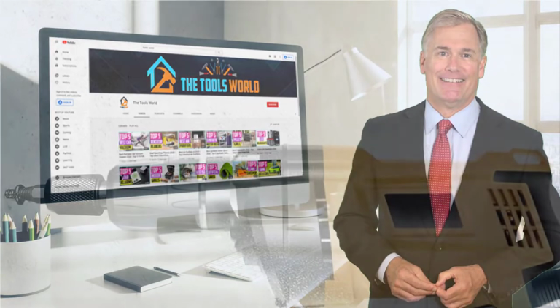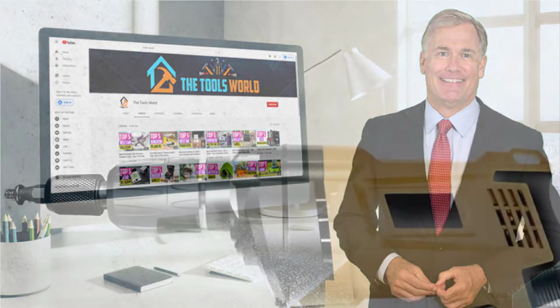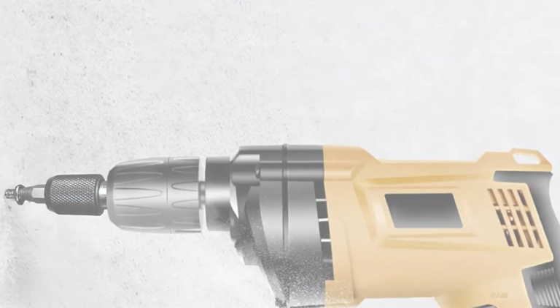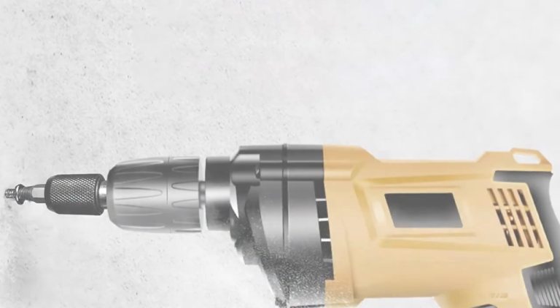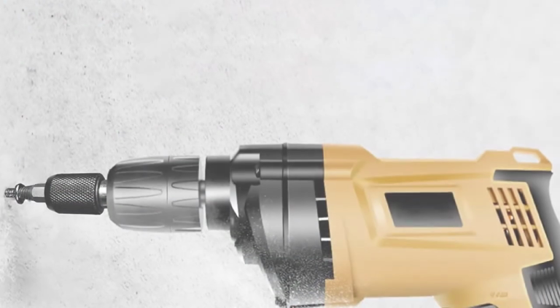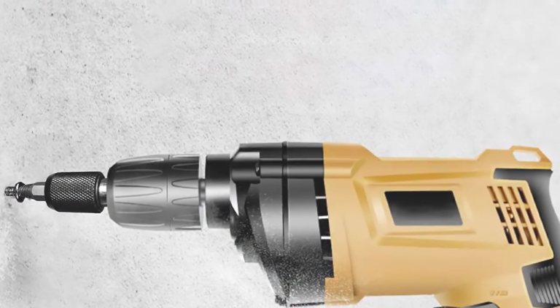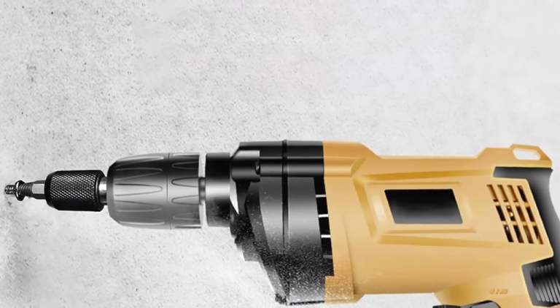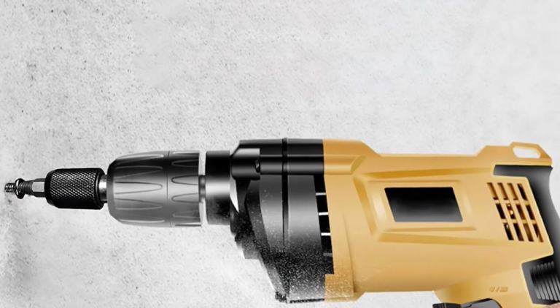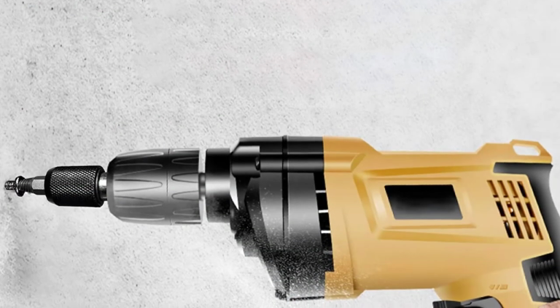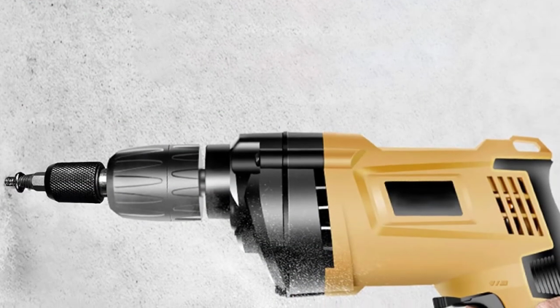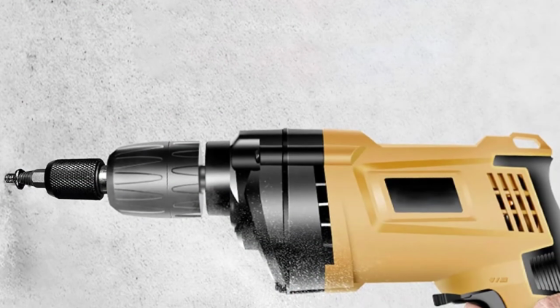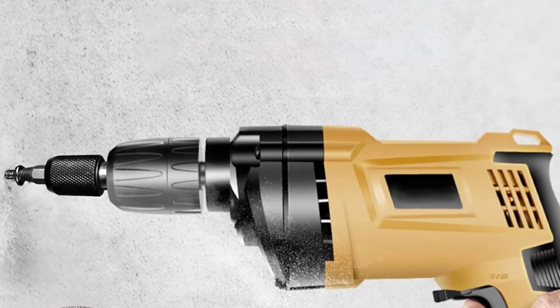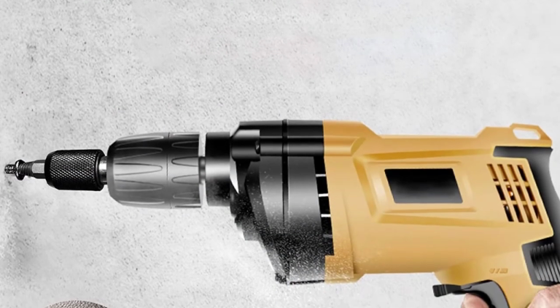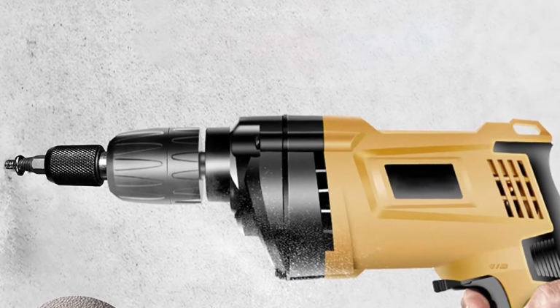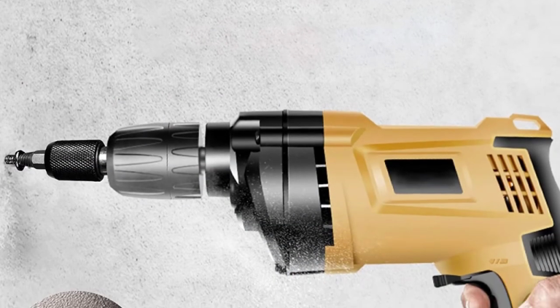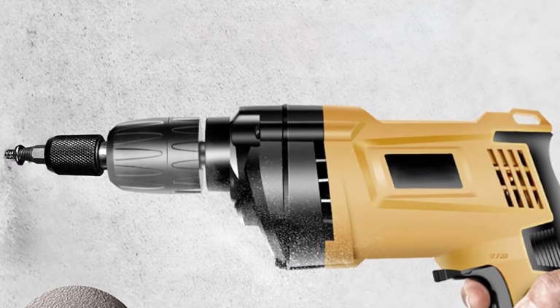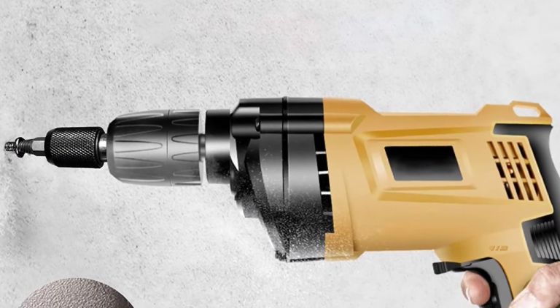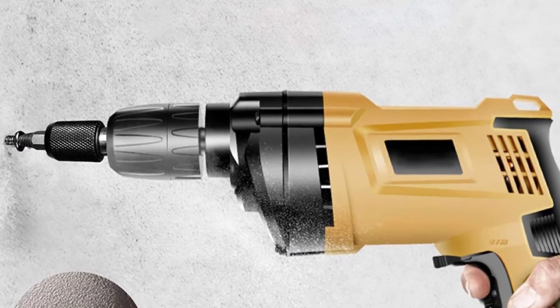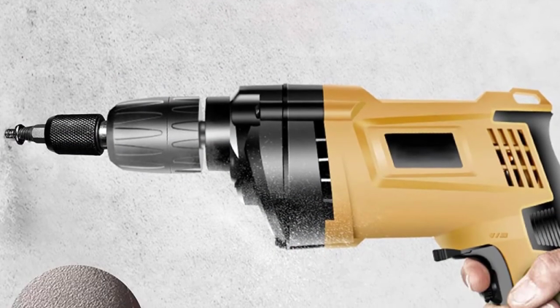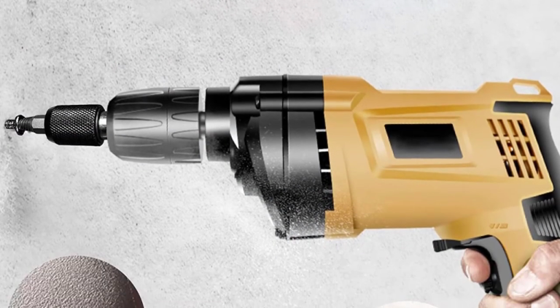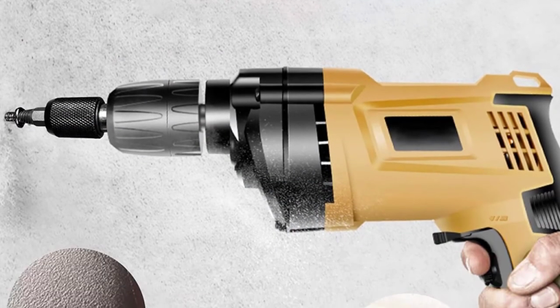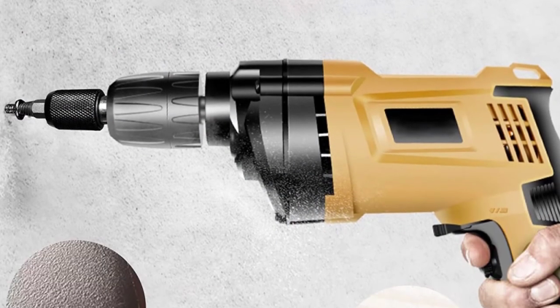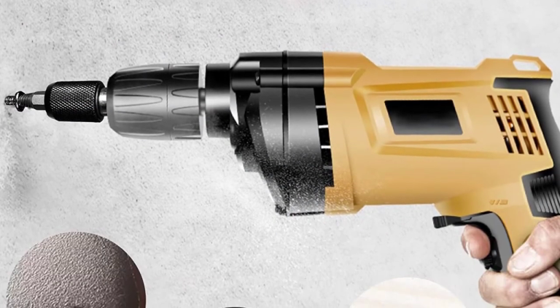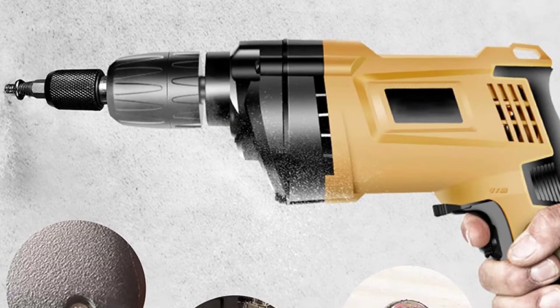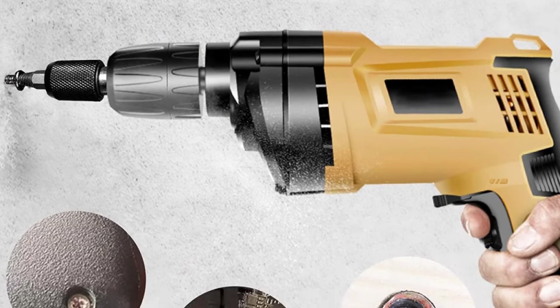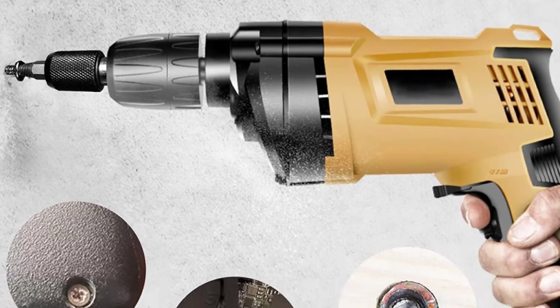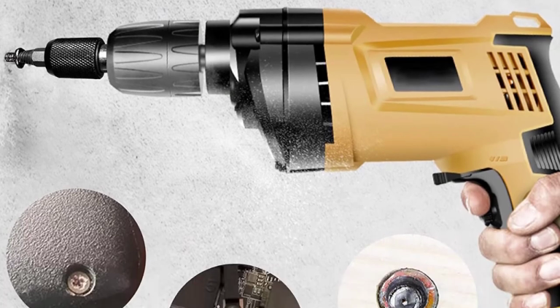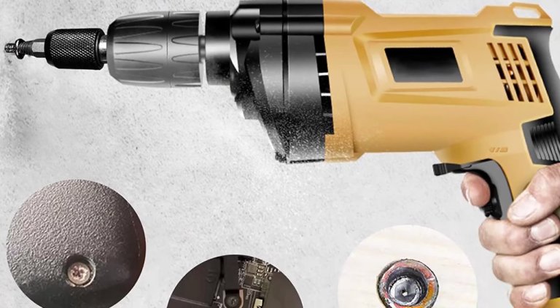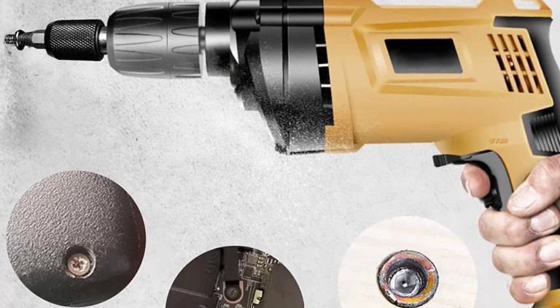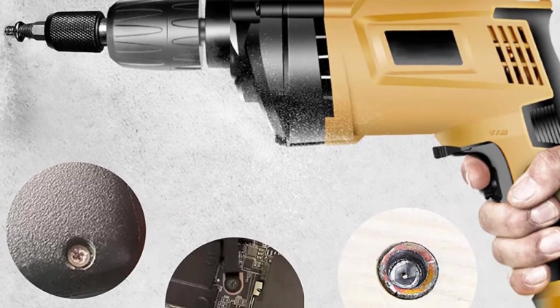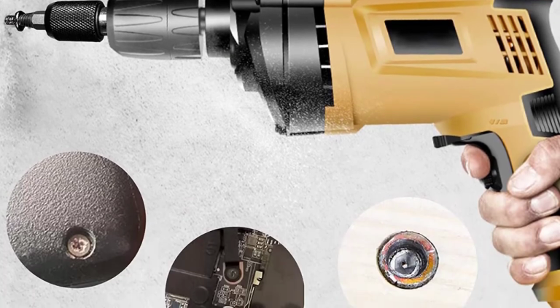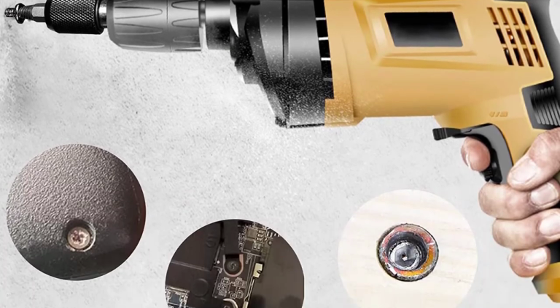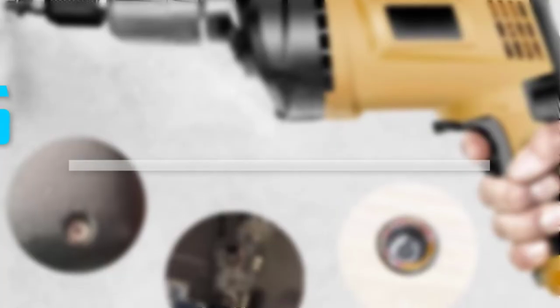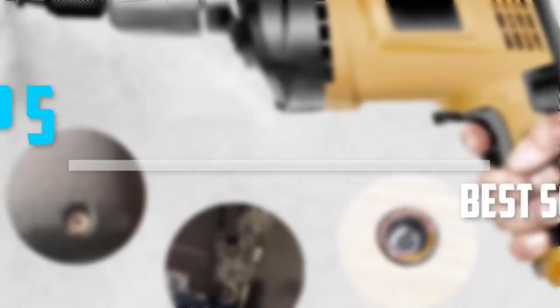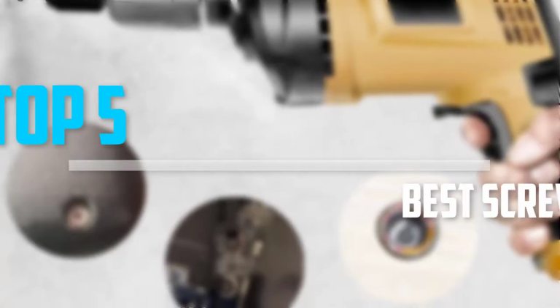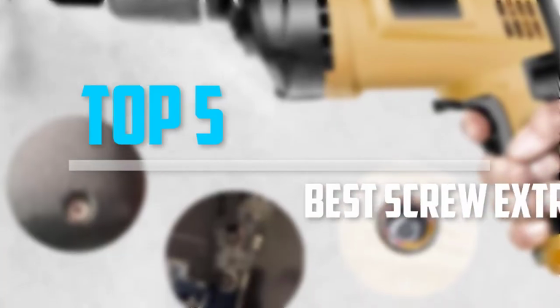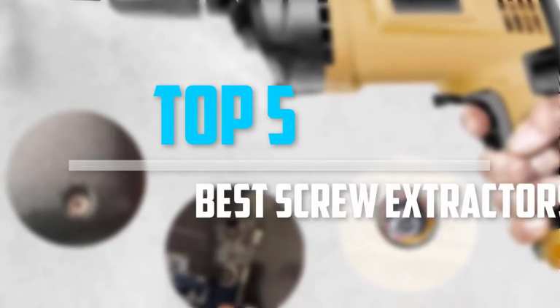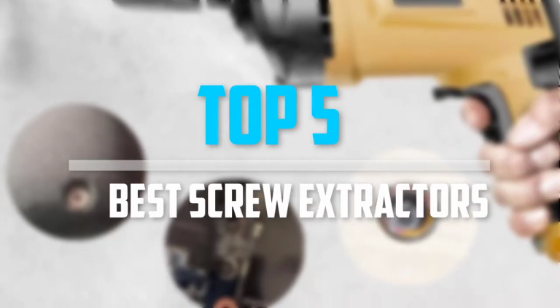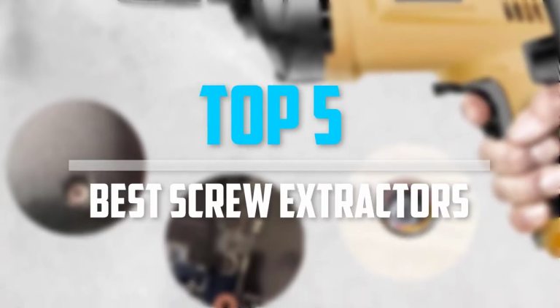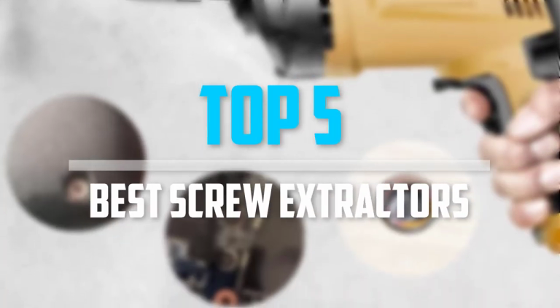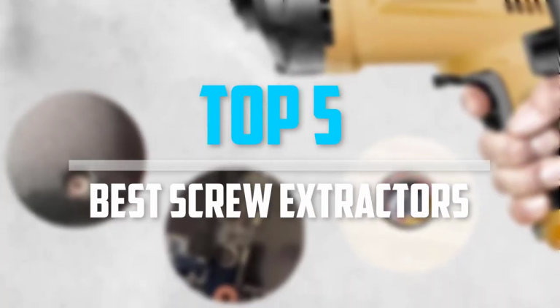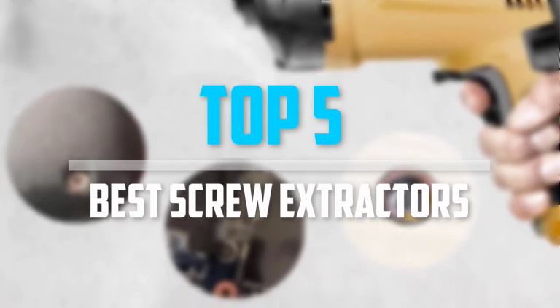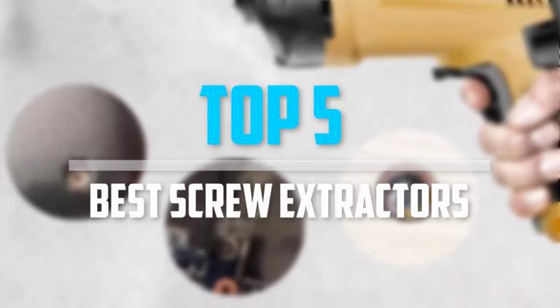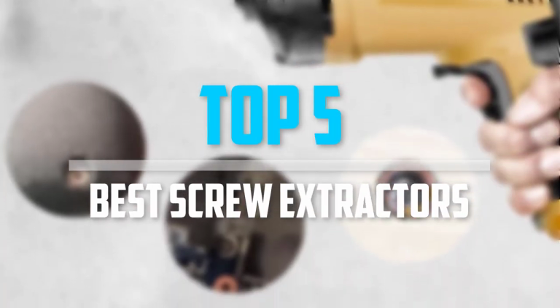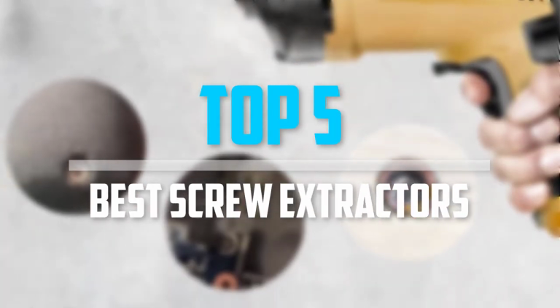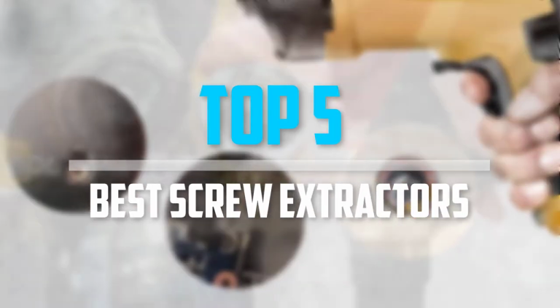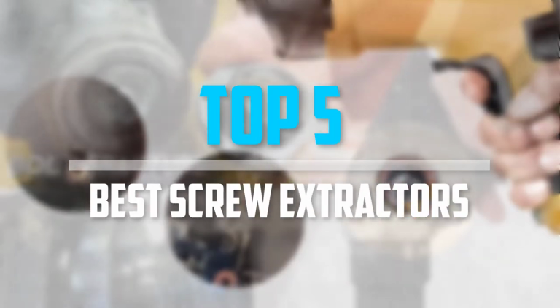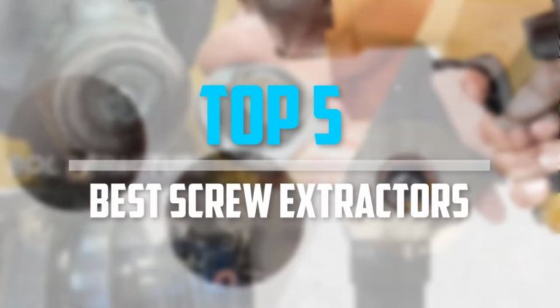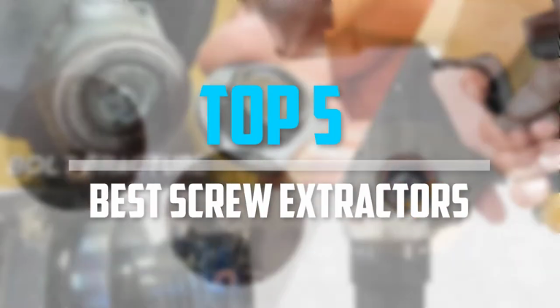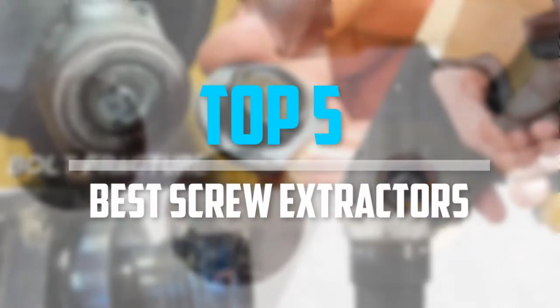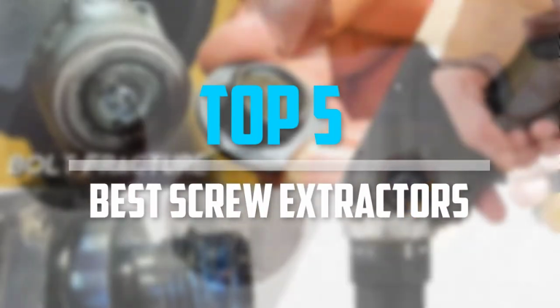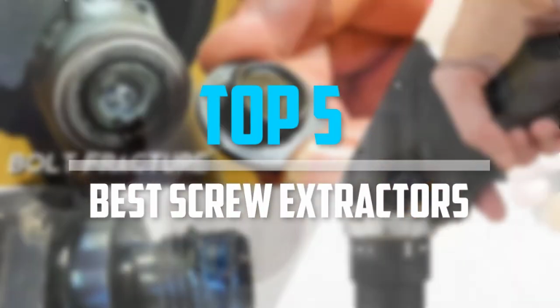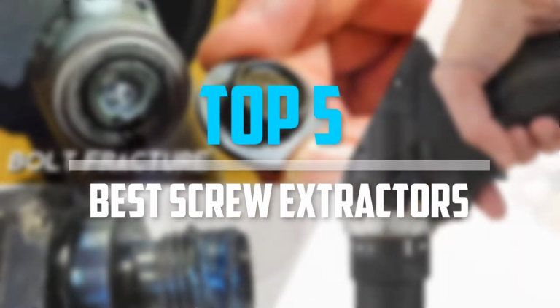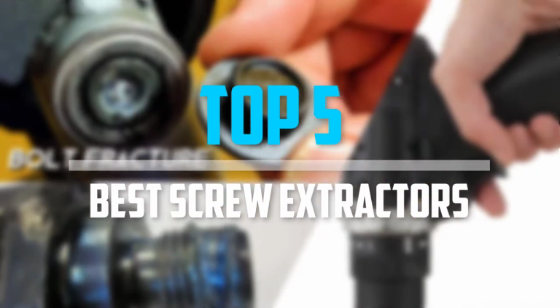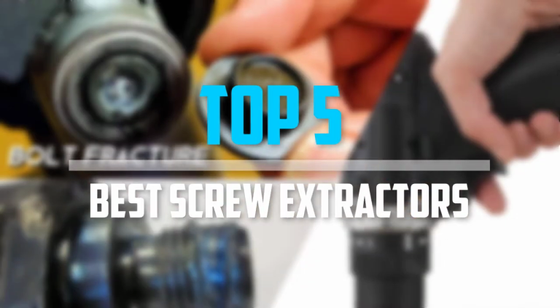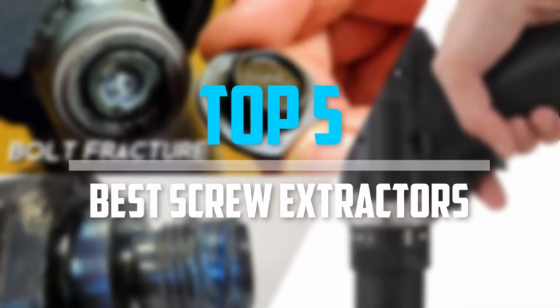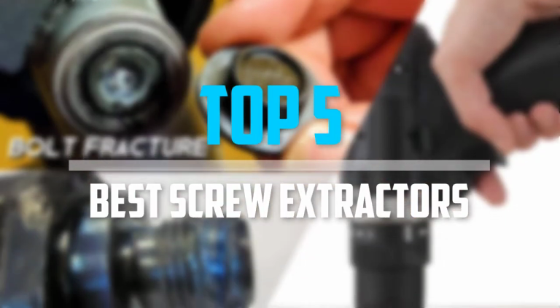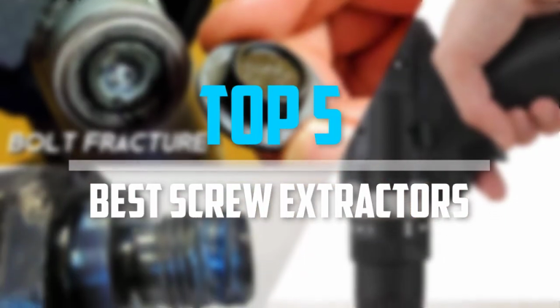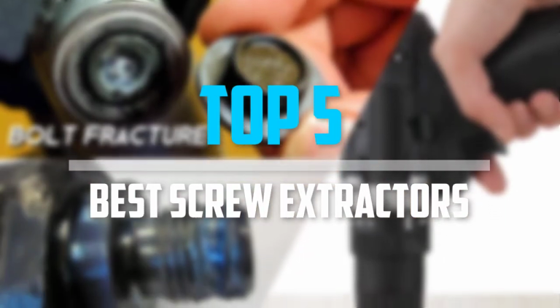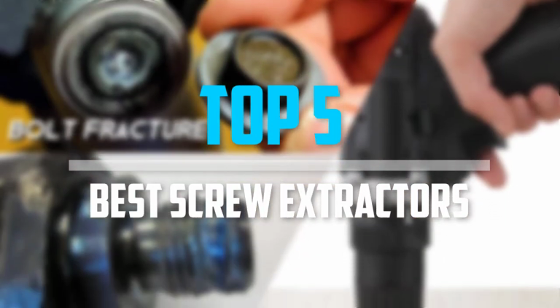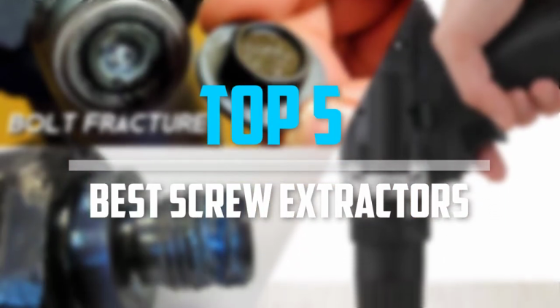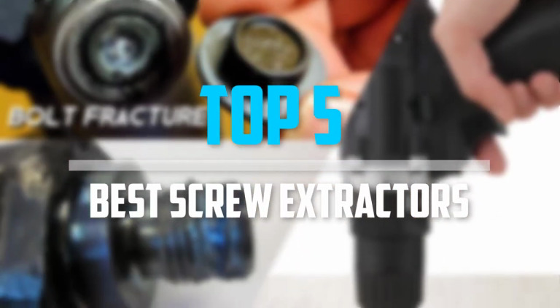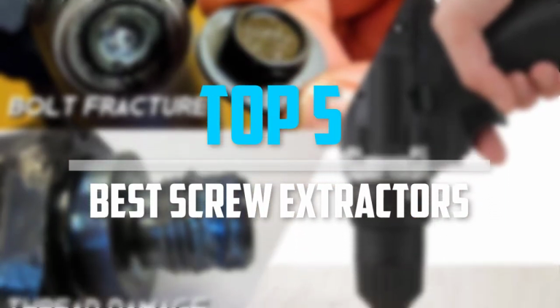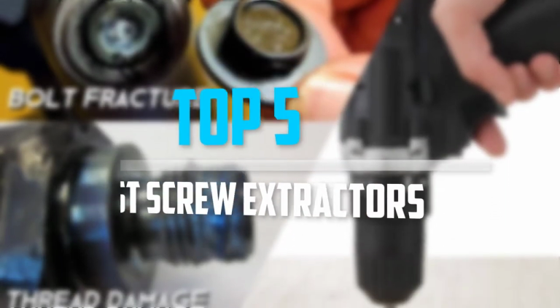Looking for the best screw extractors in your budget? In today's video we break down the top 5 best screw extractors.